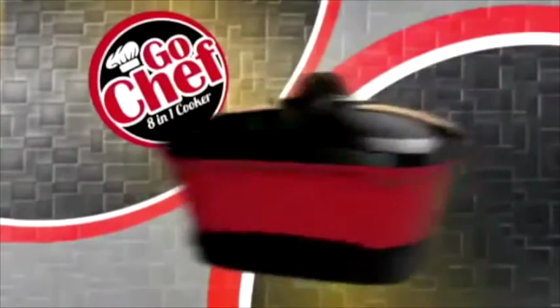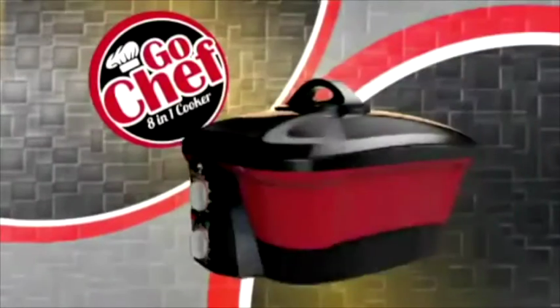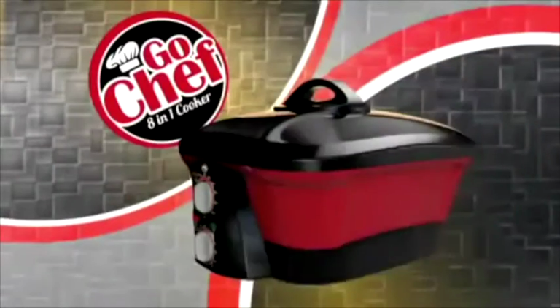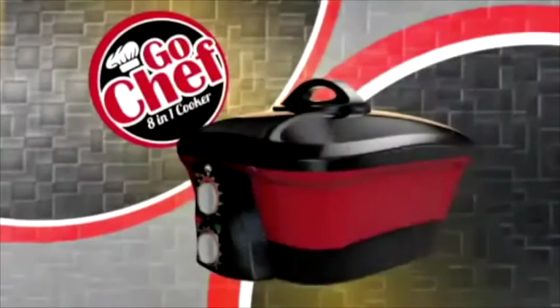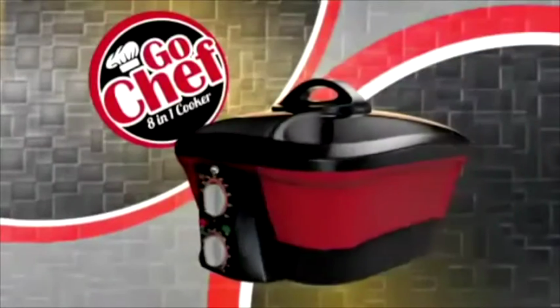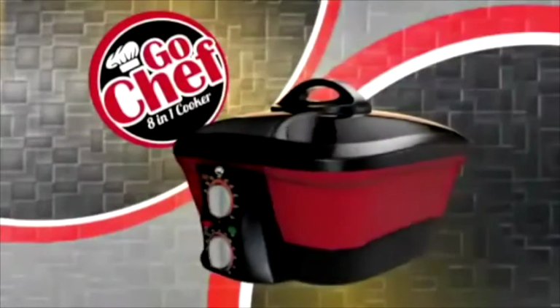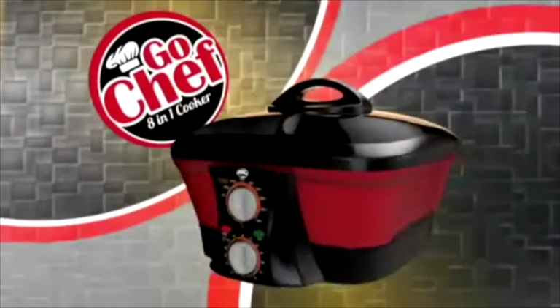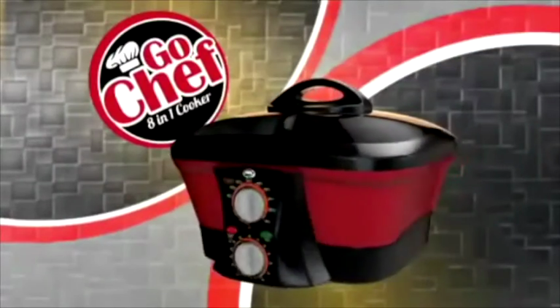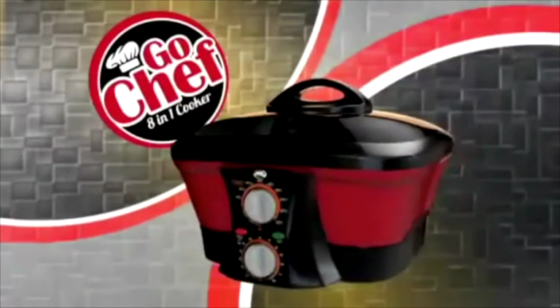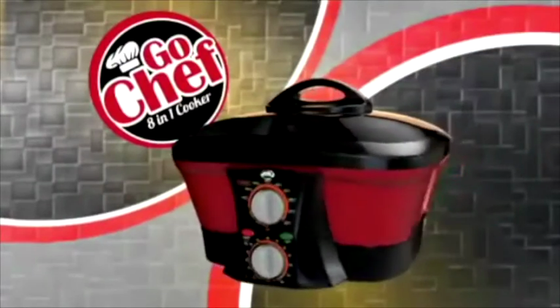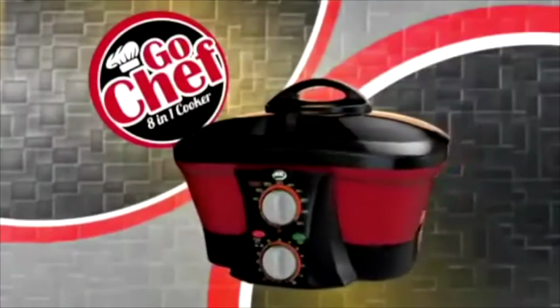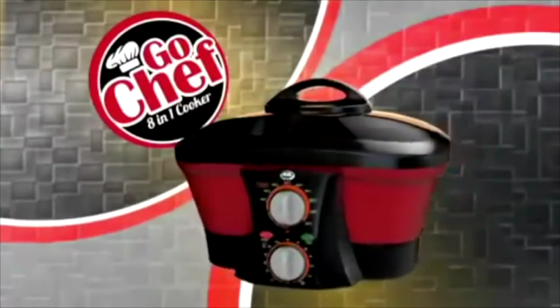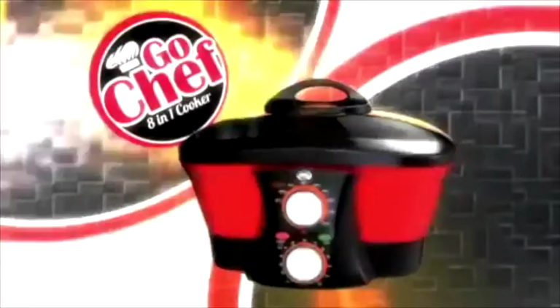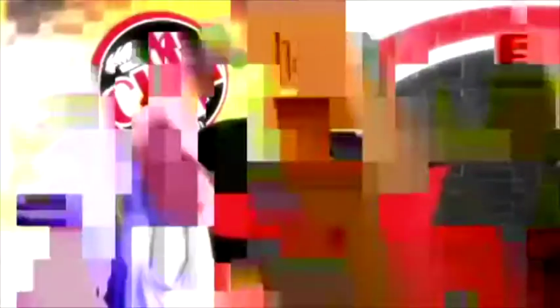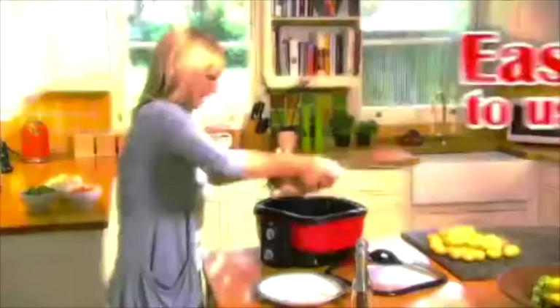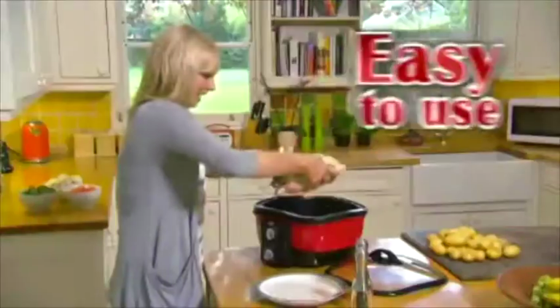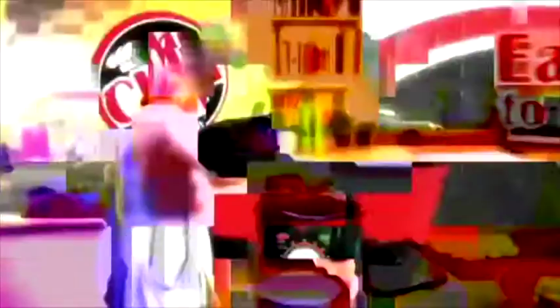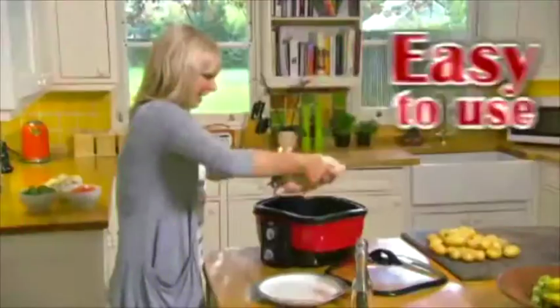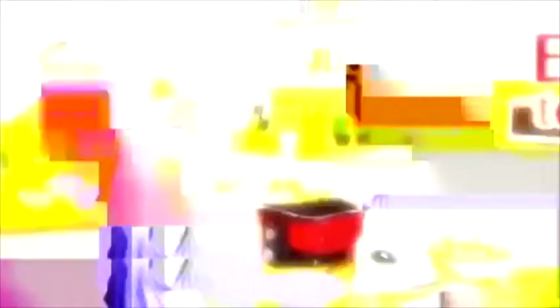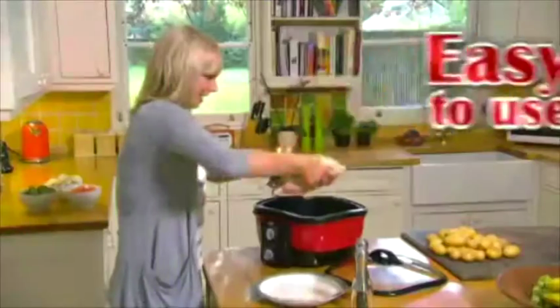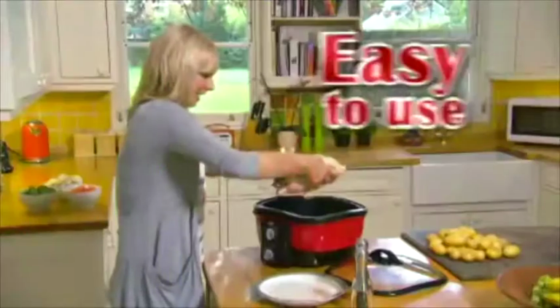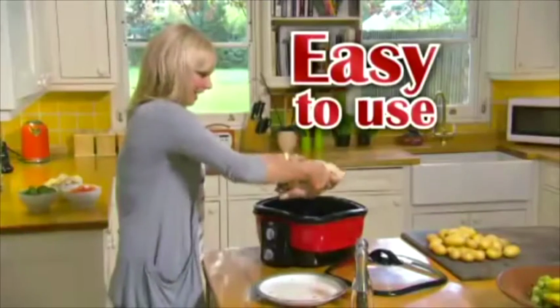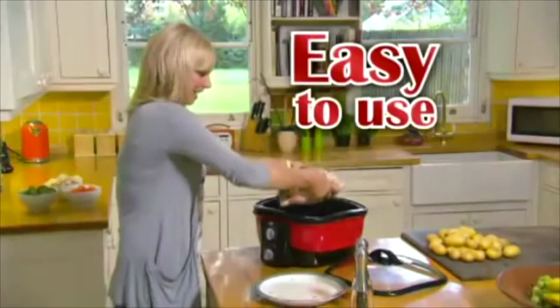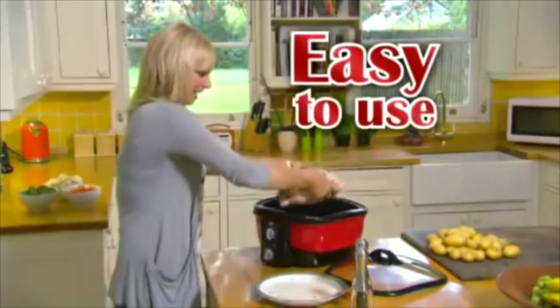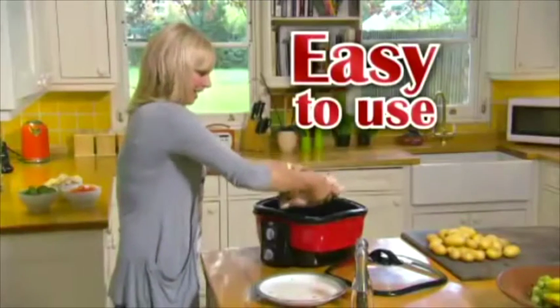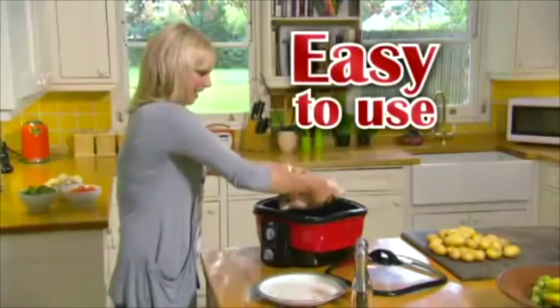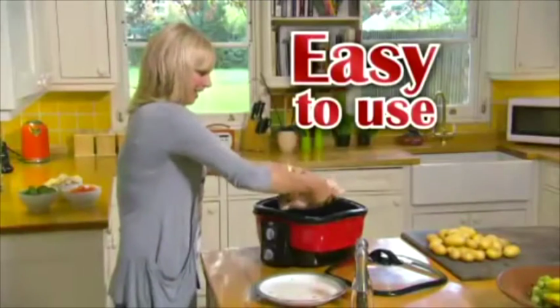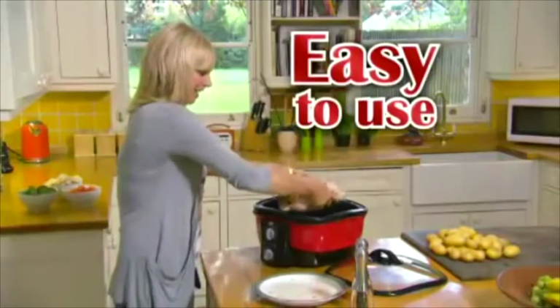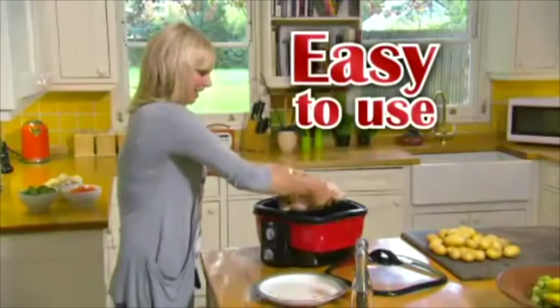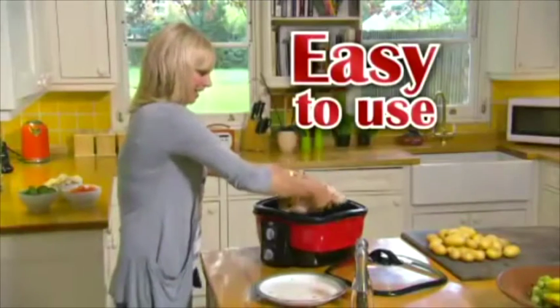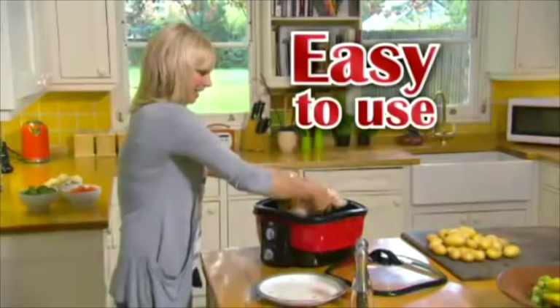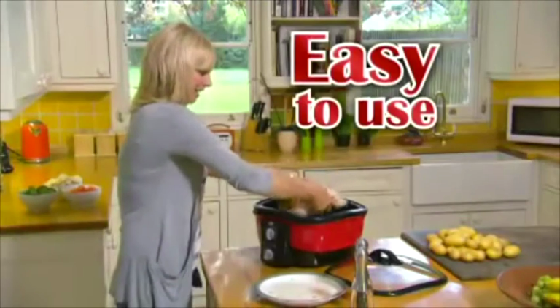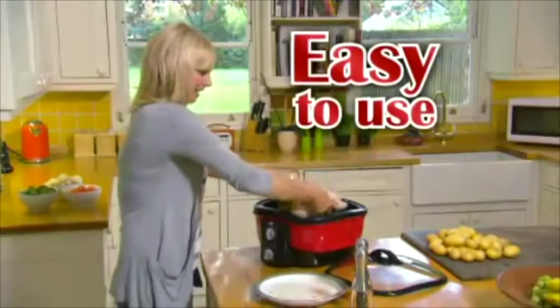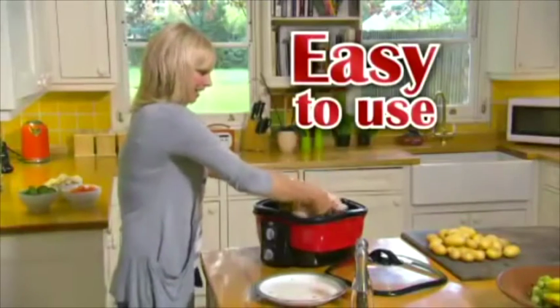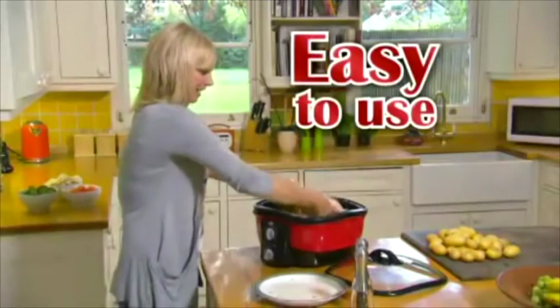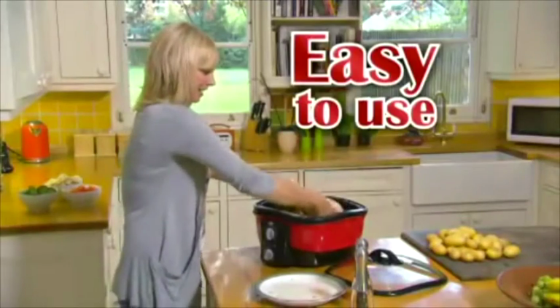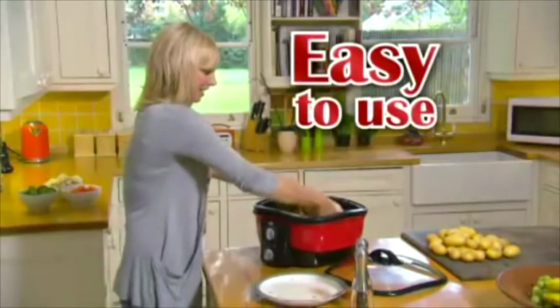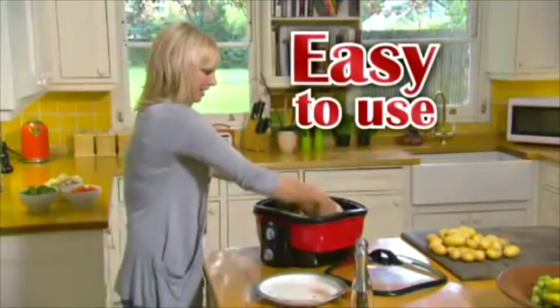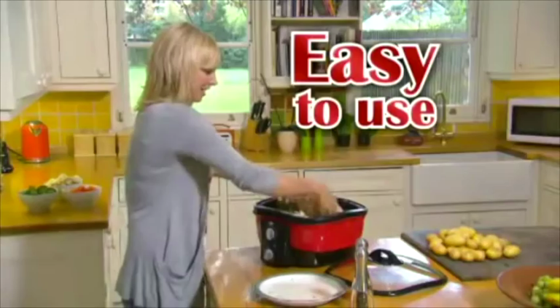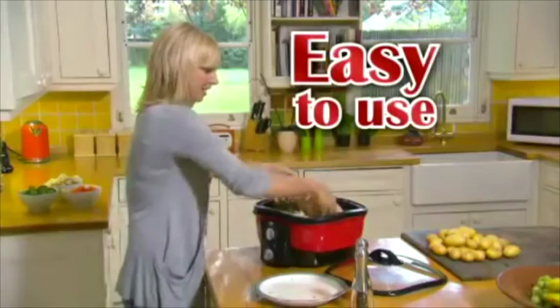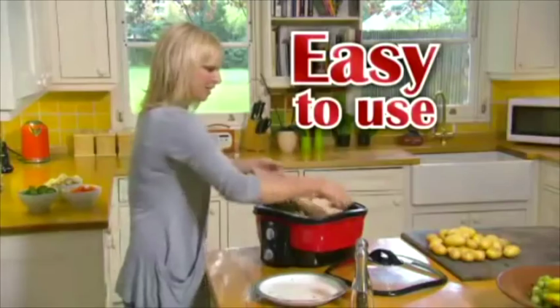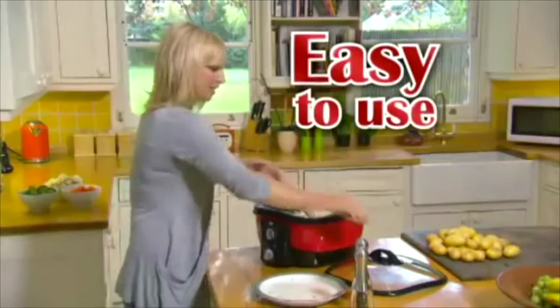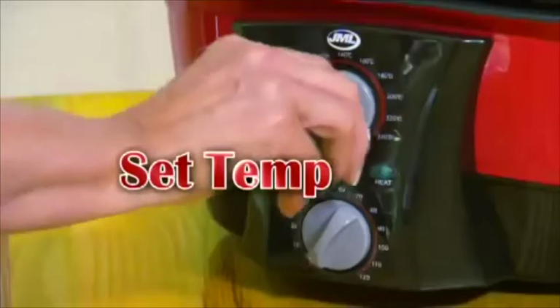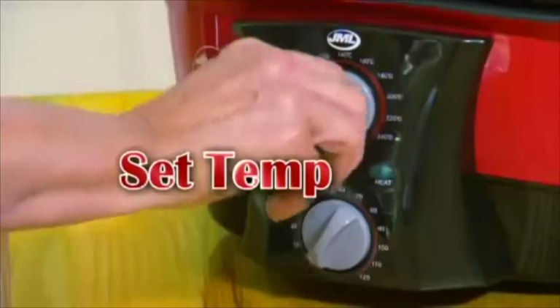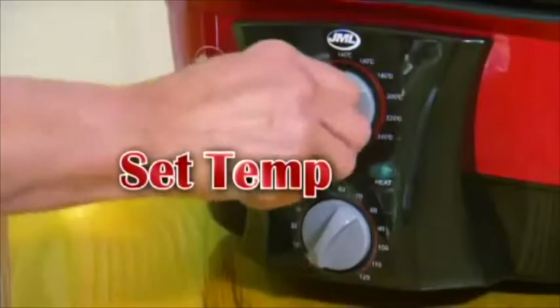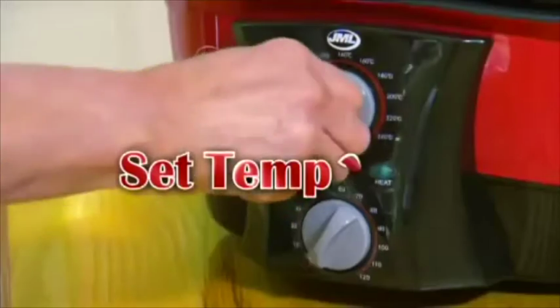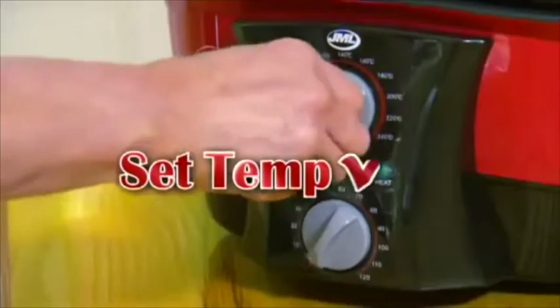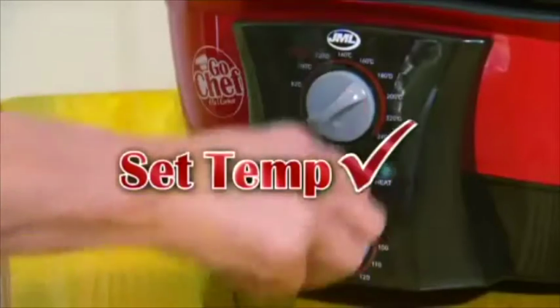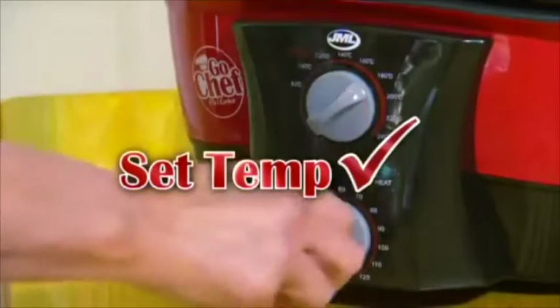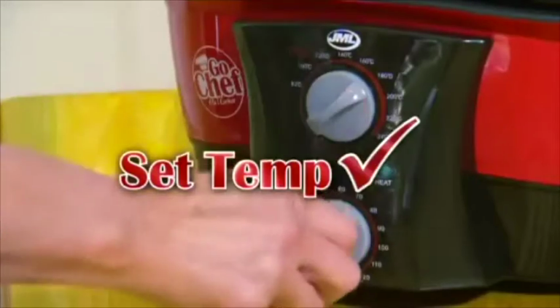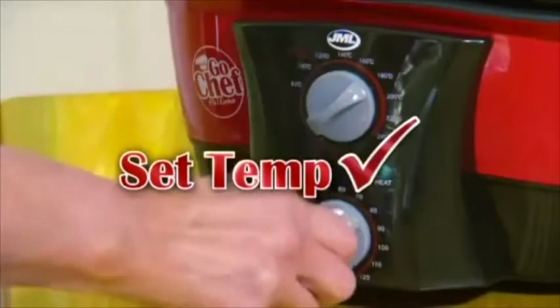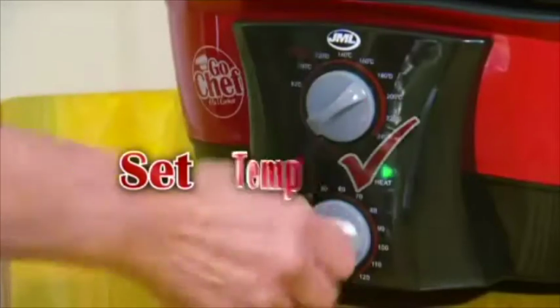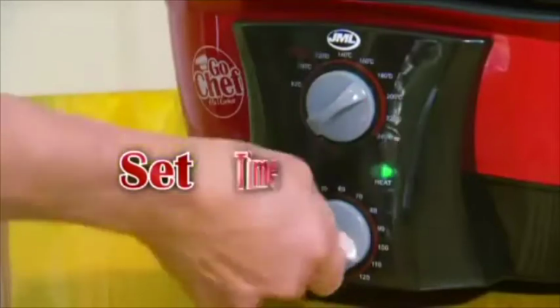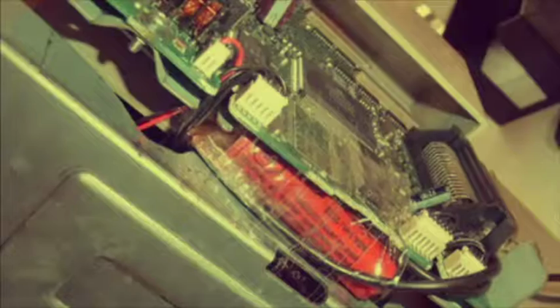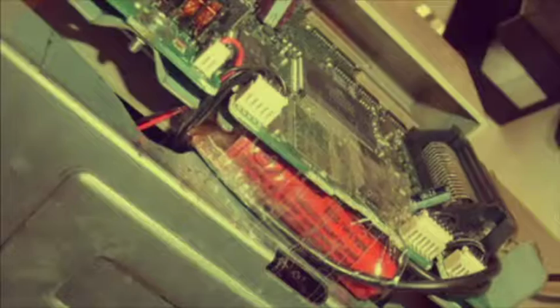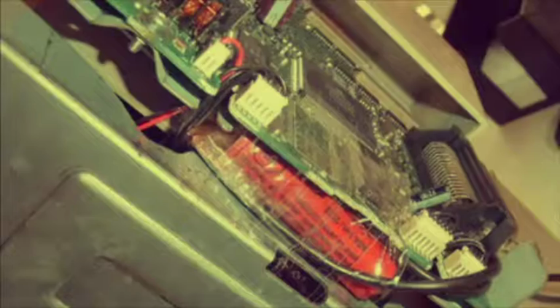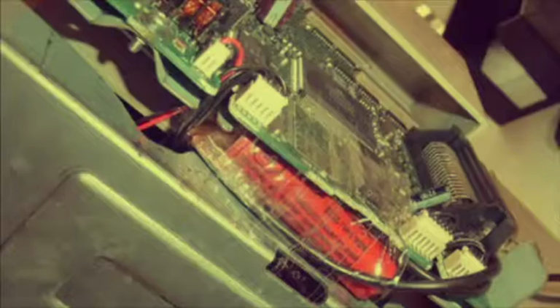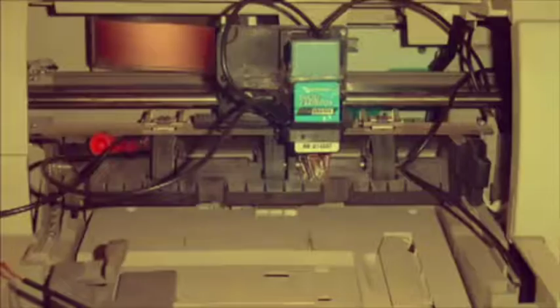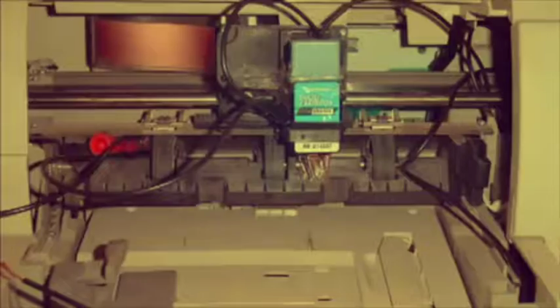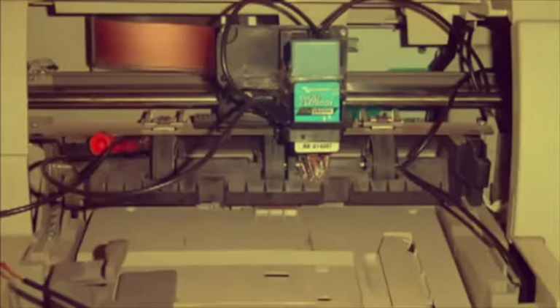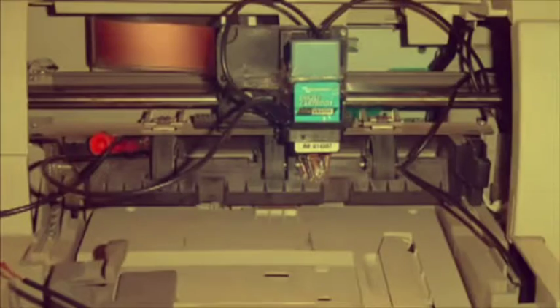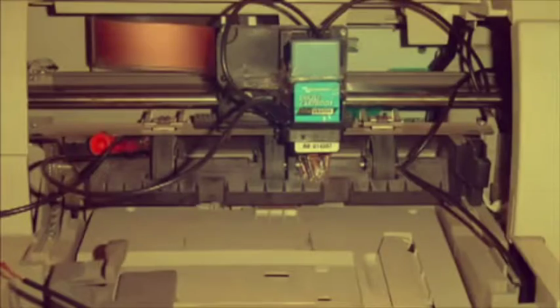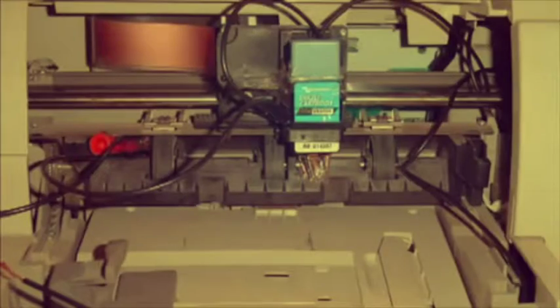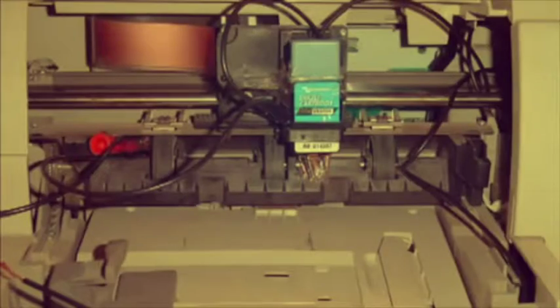All of this in one machine. It's so easy to use — simply set the temperature and time, and that's it.